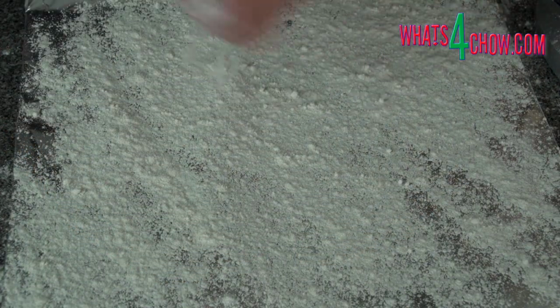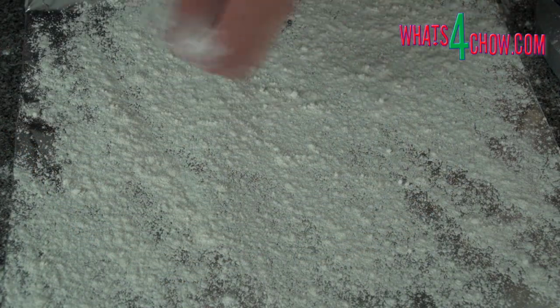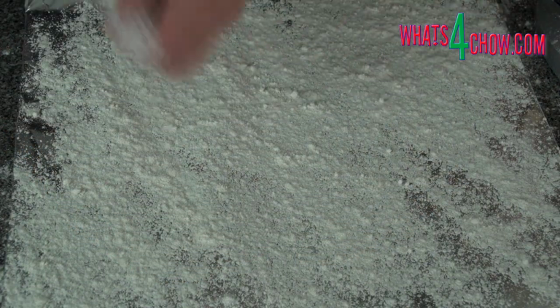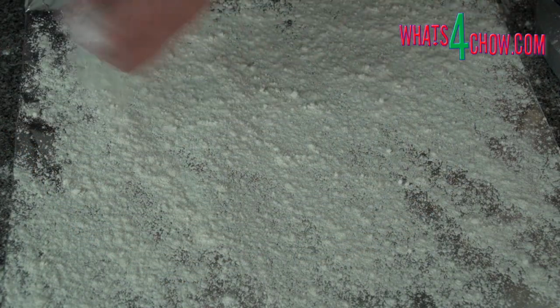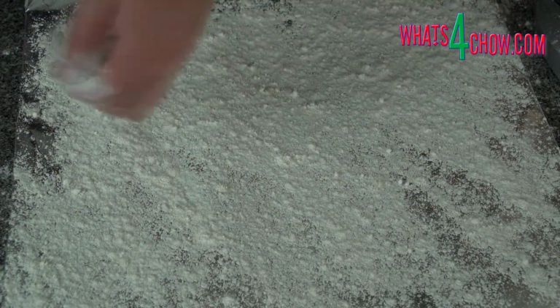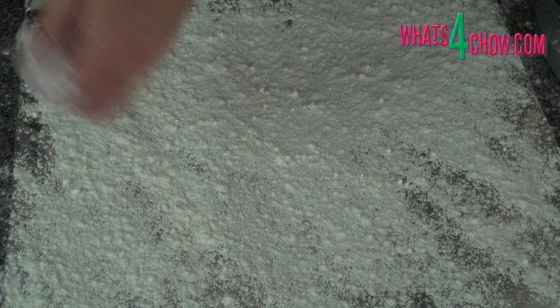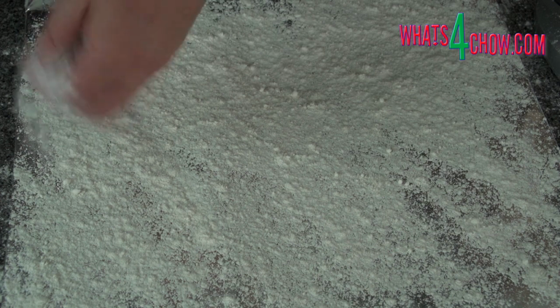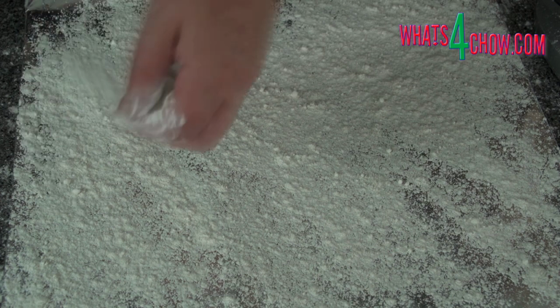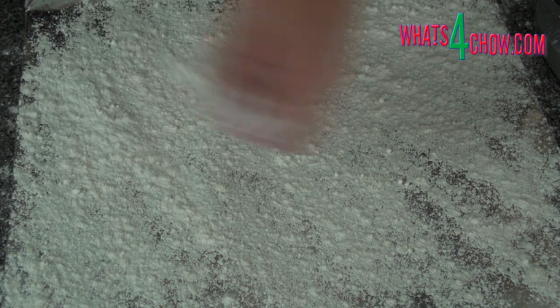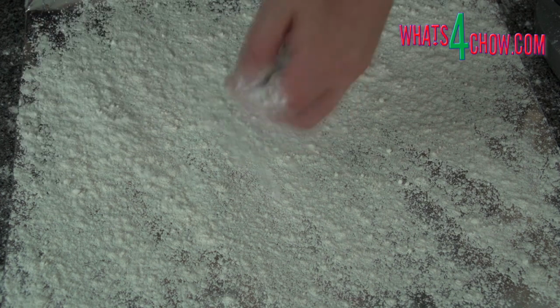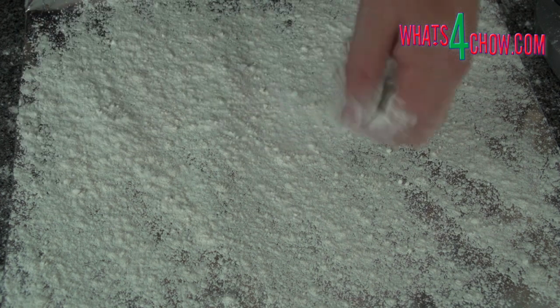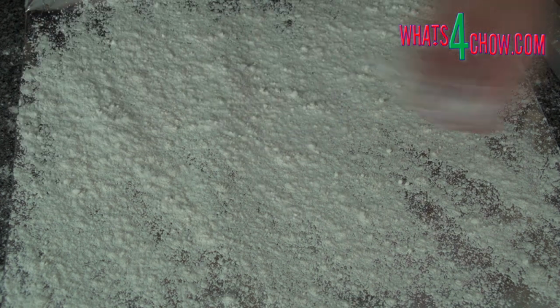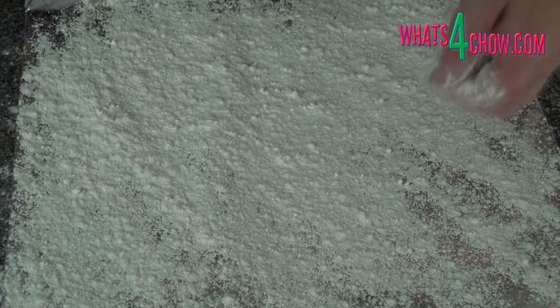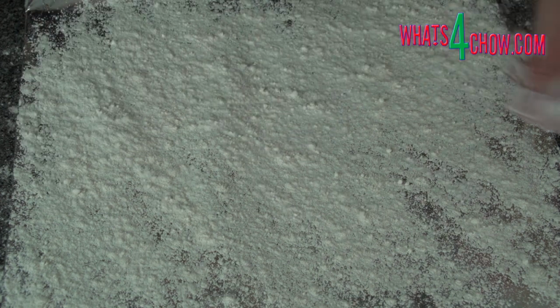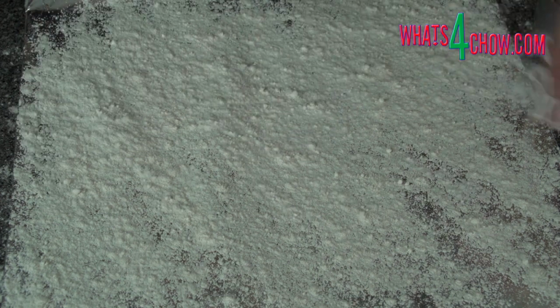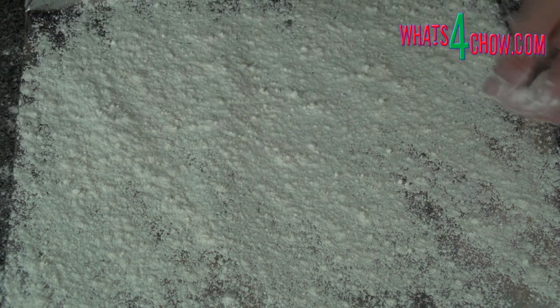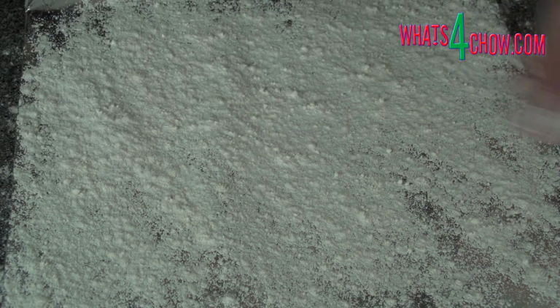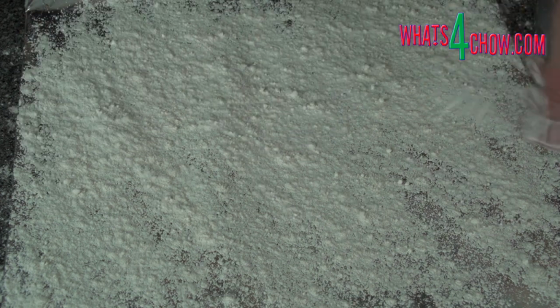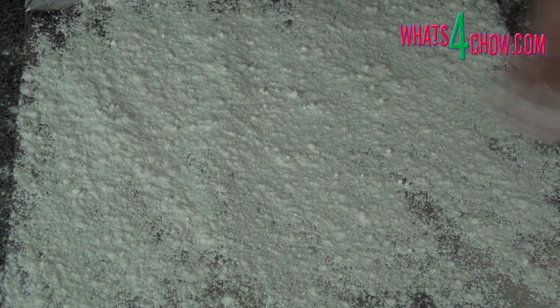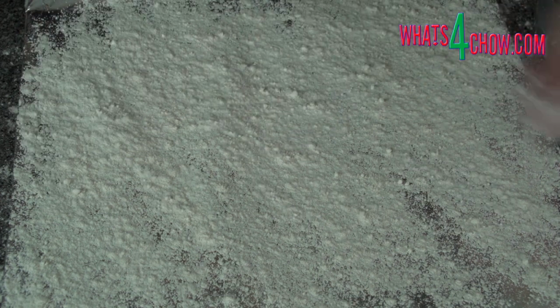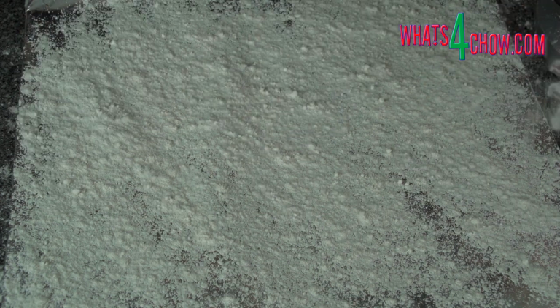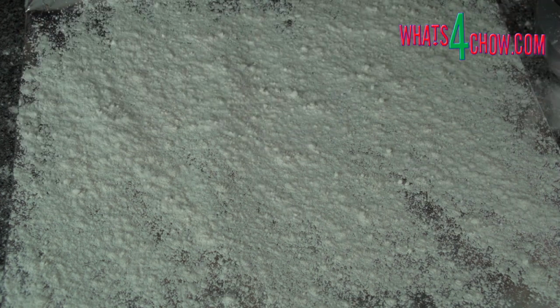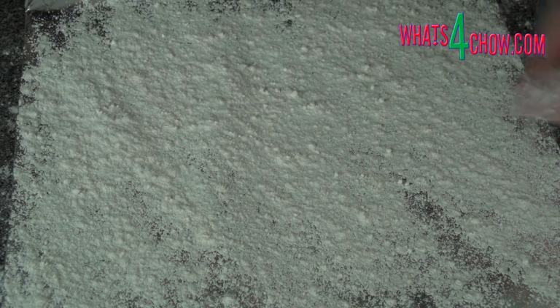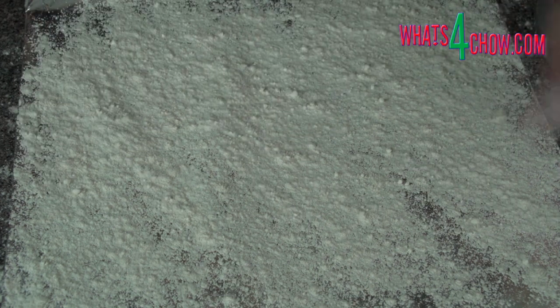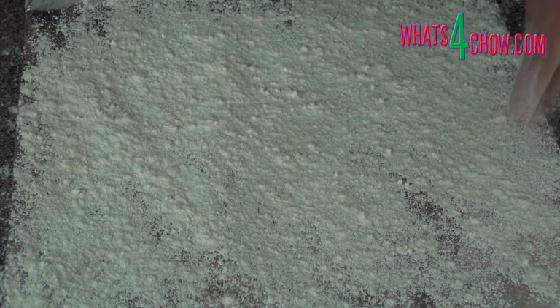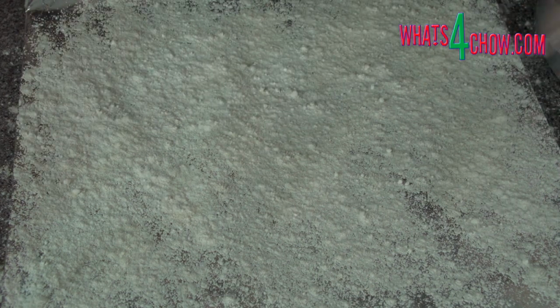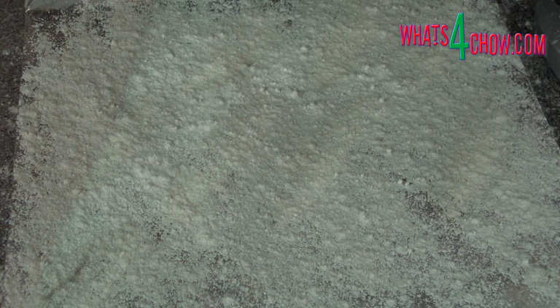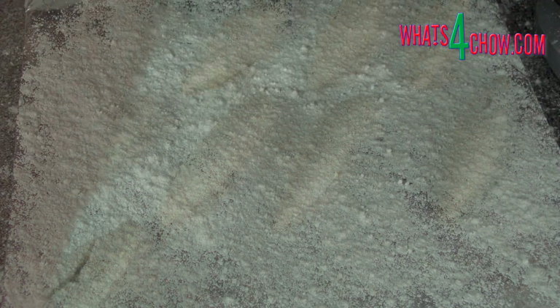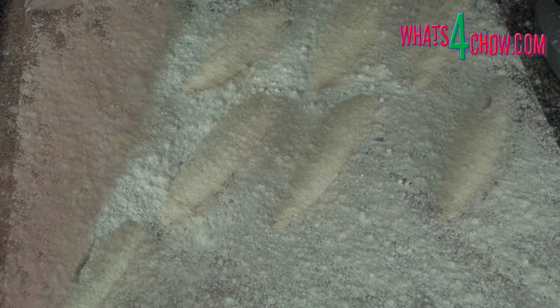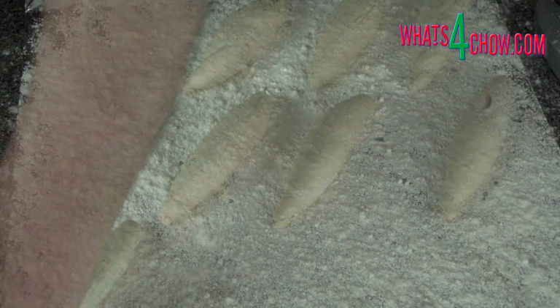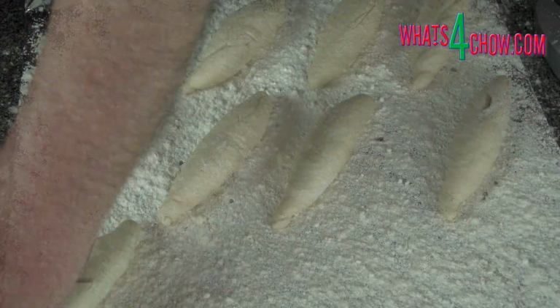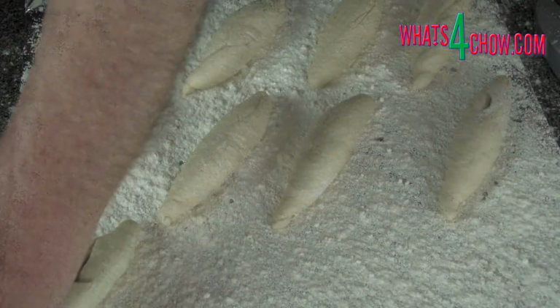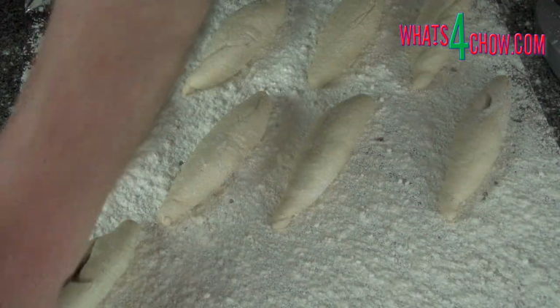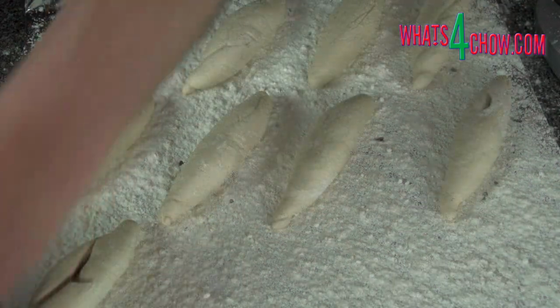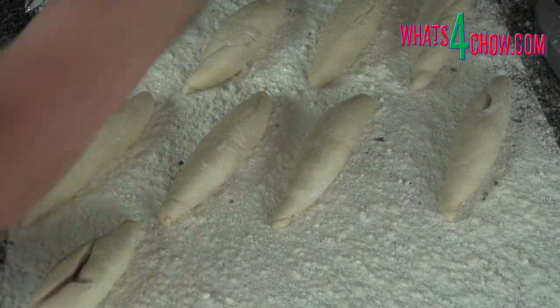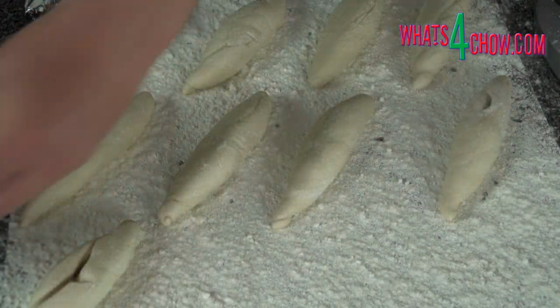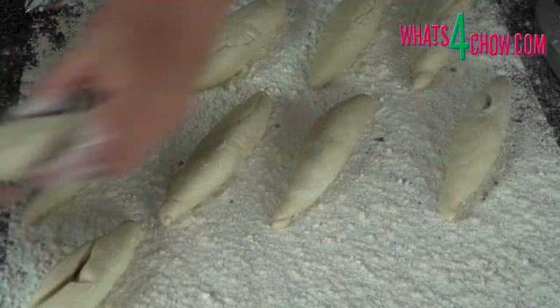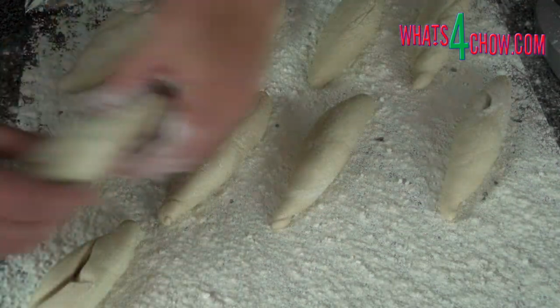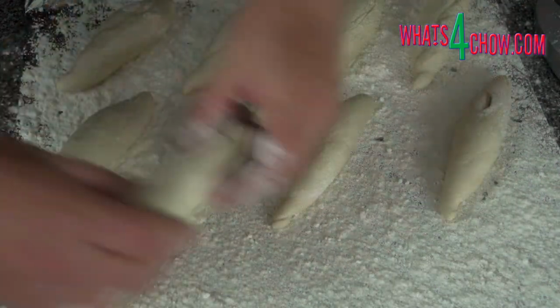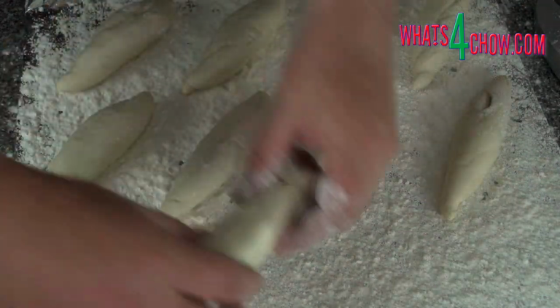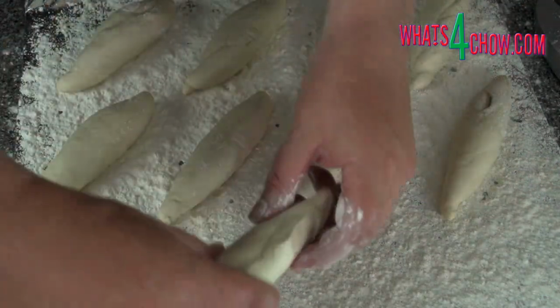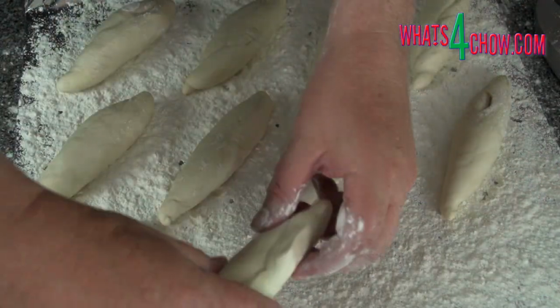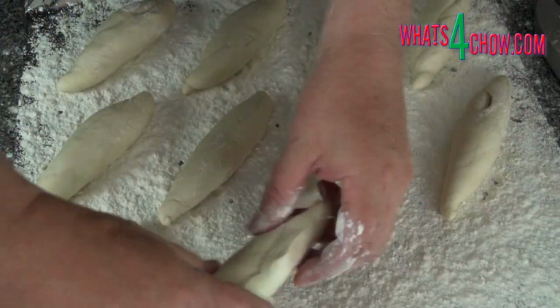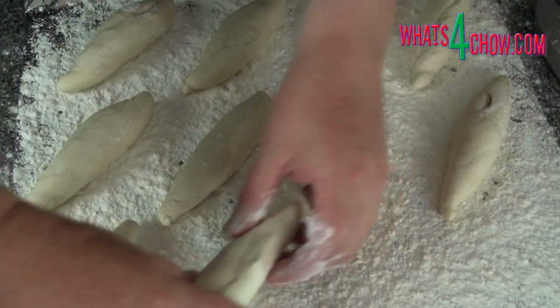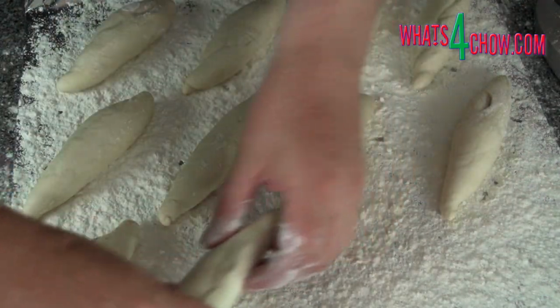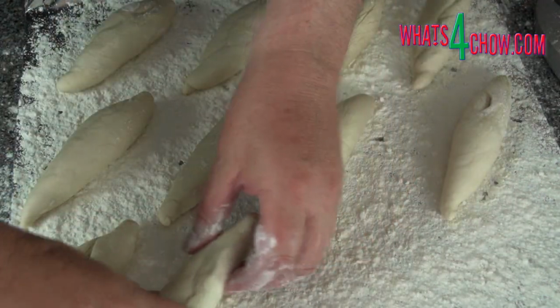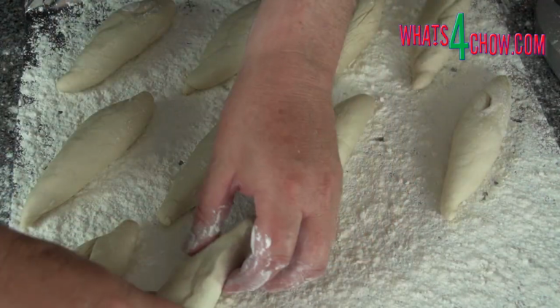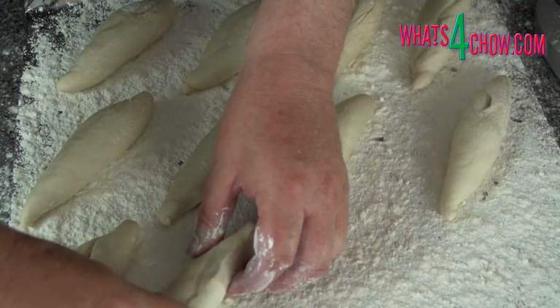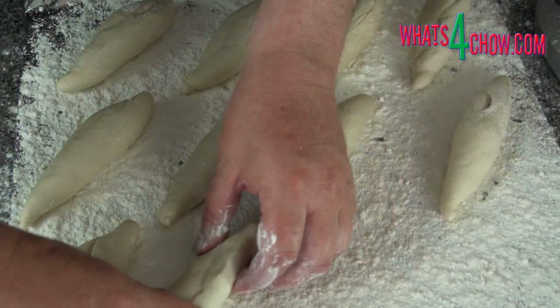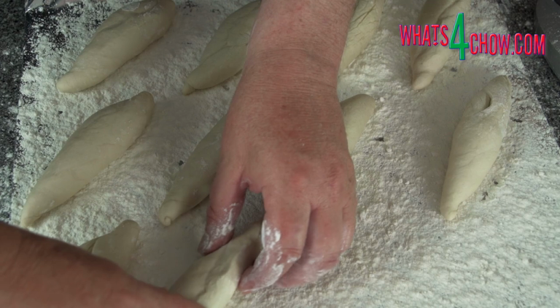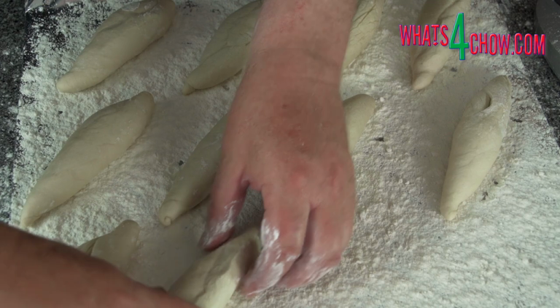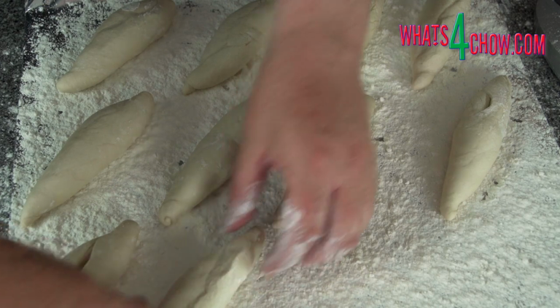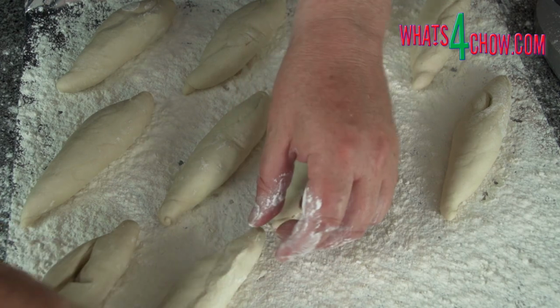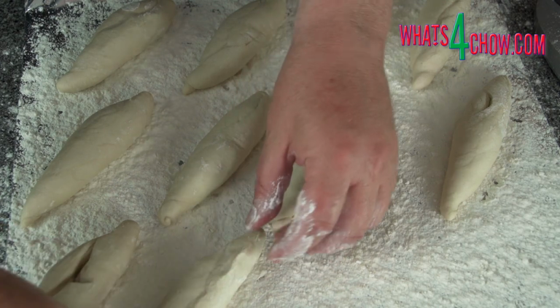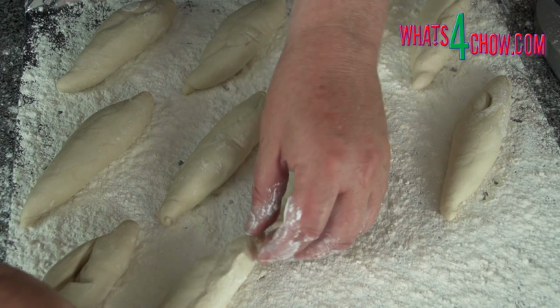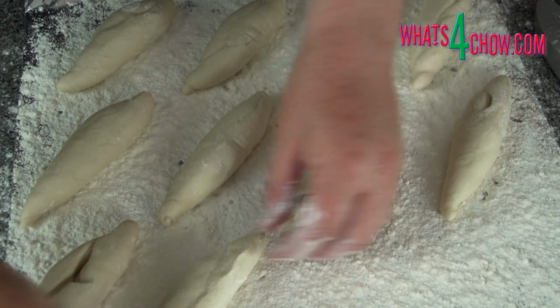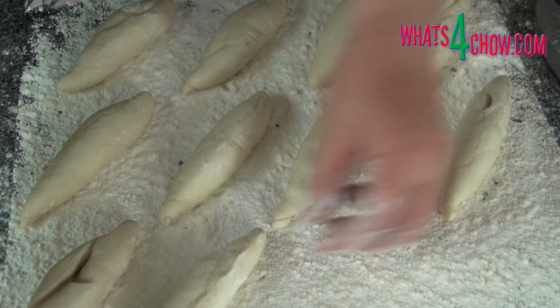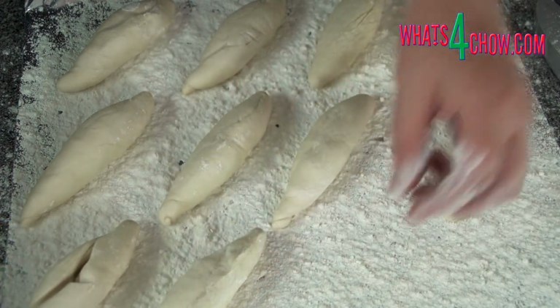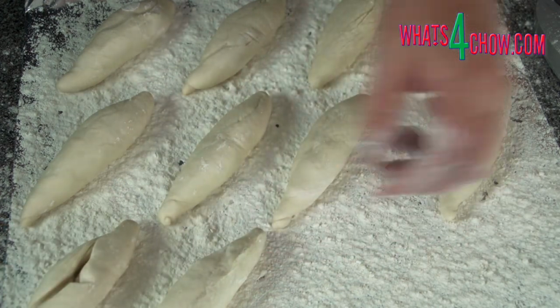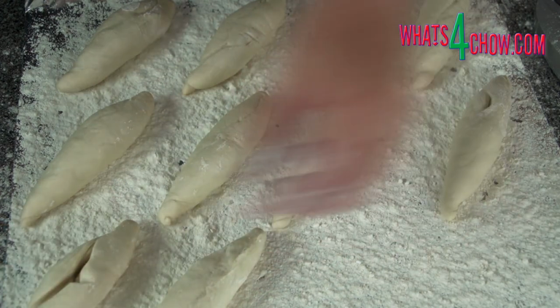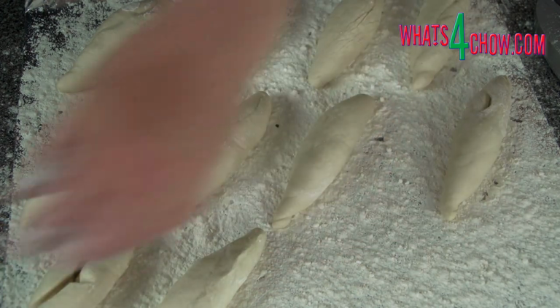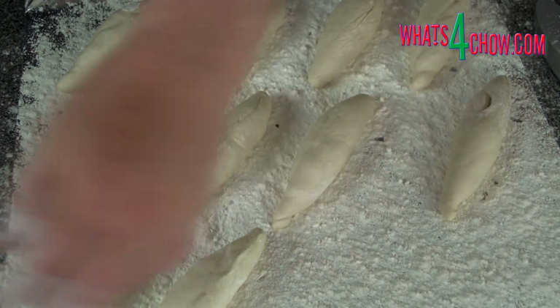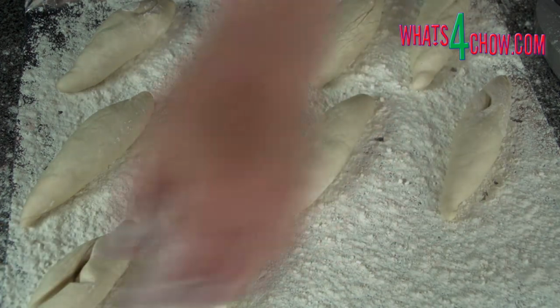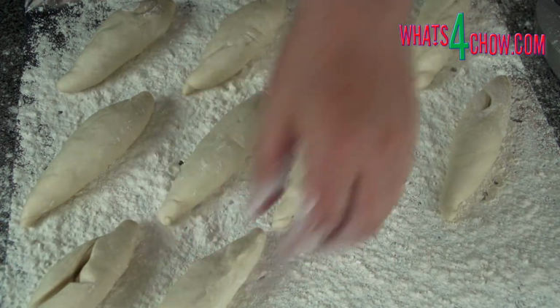Scatter a generous layer of flour over the baking sheet and transfer the rolls to the sheet with the seam of the rolls facing upward.